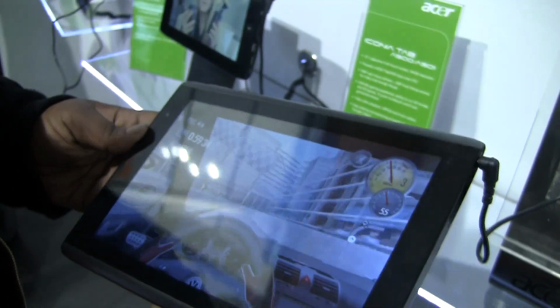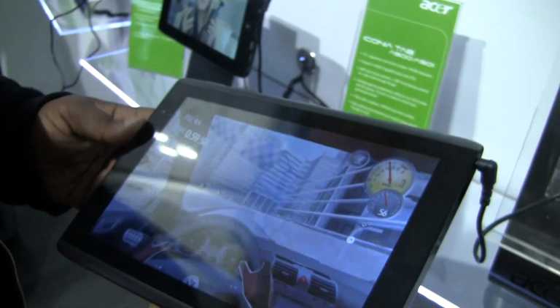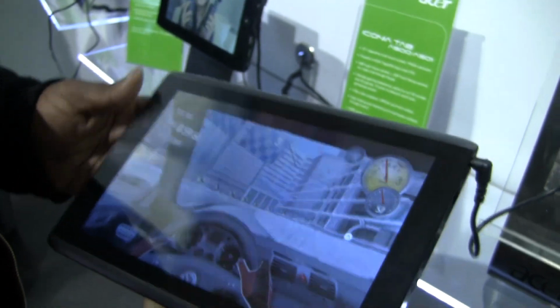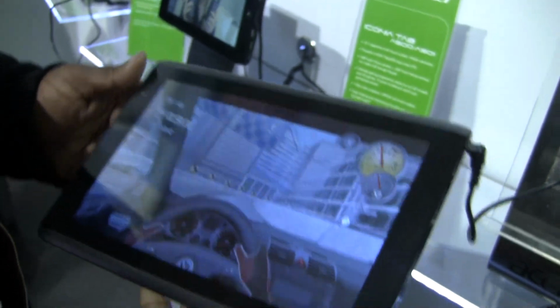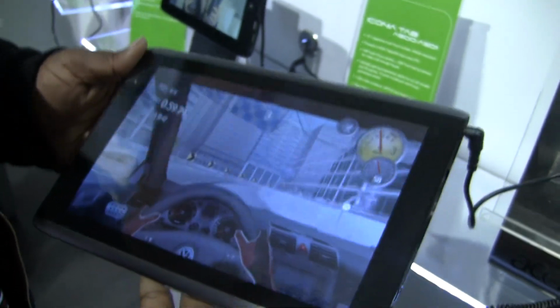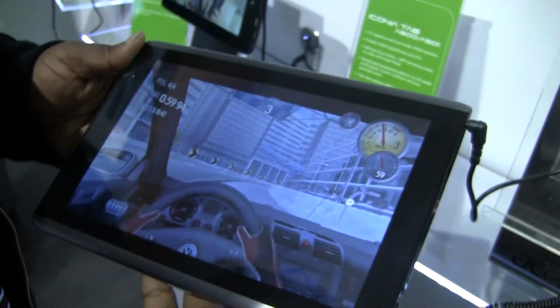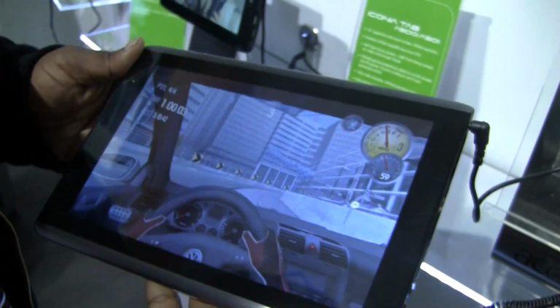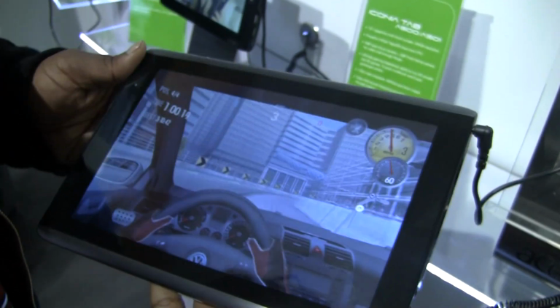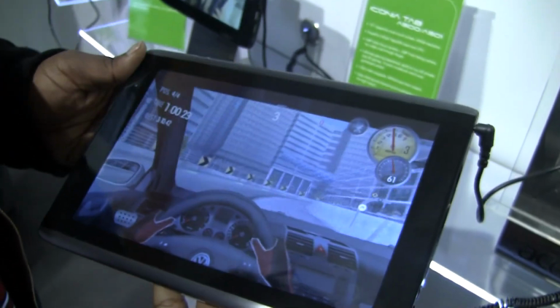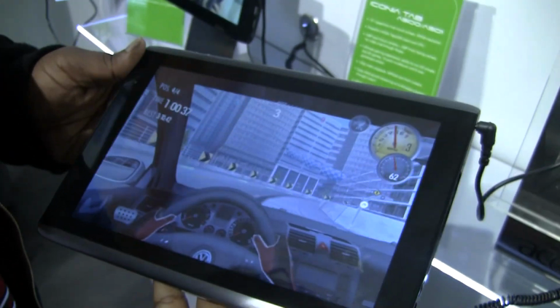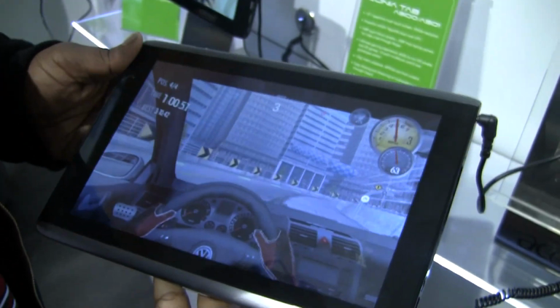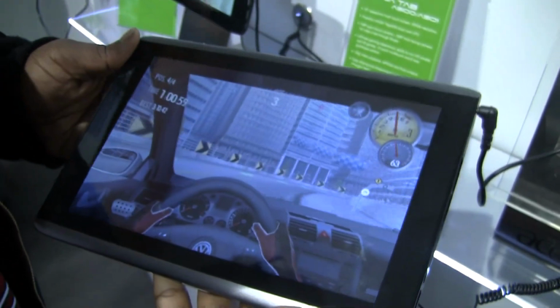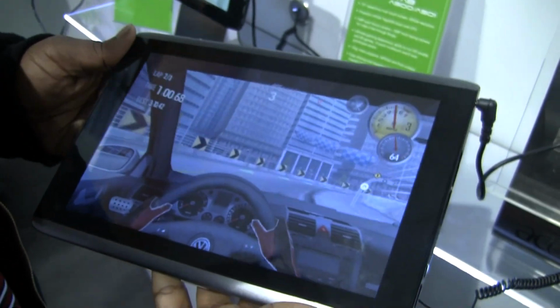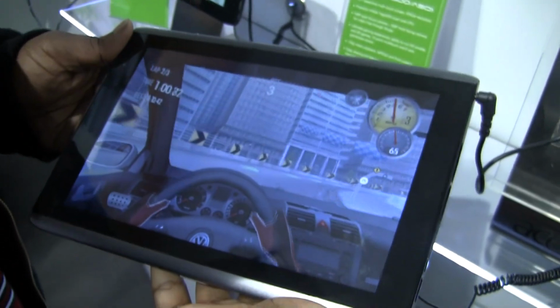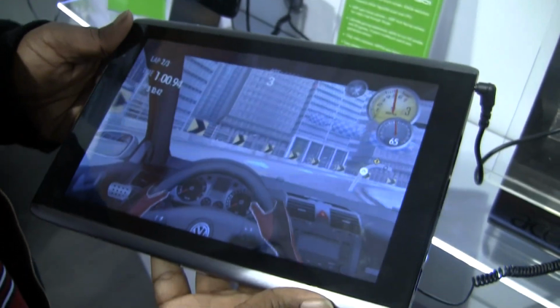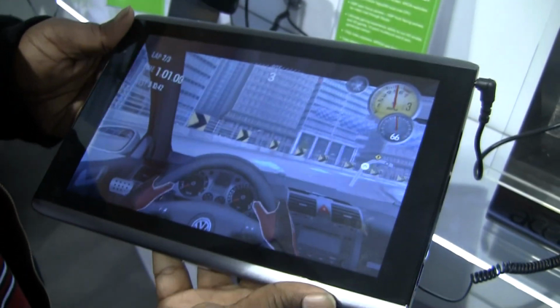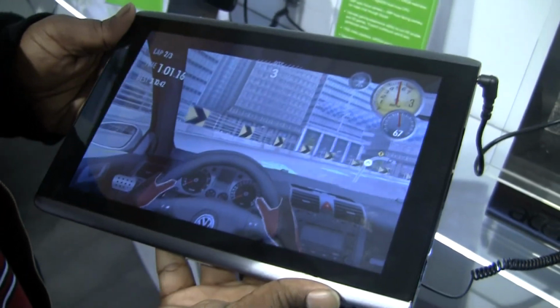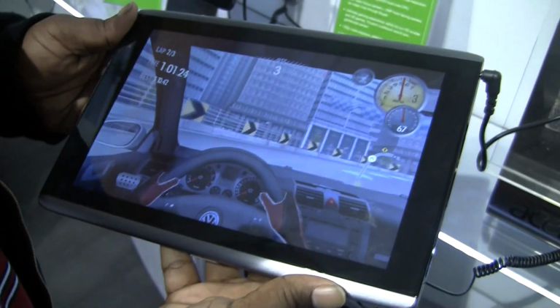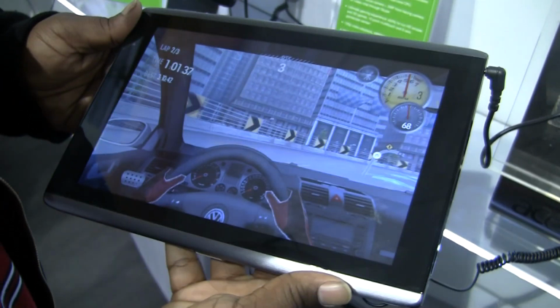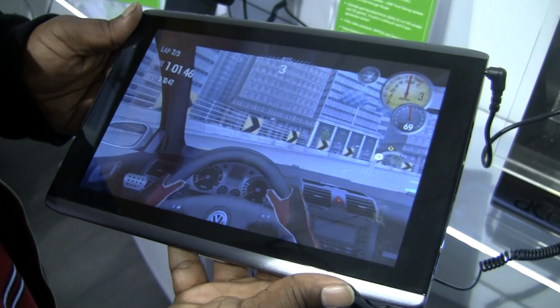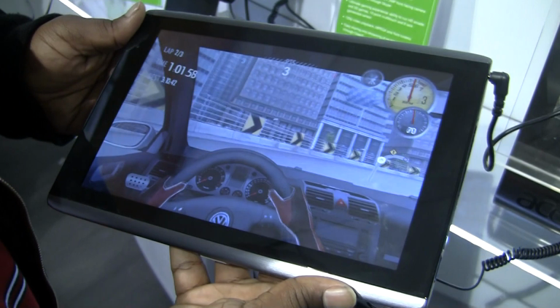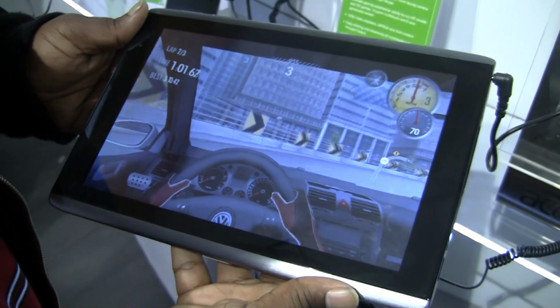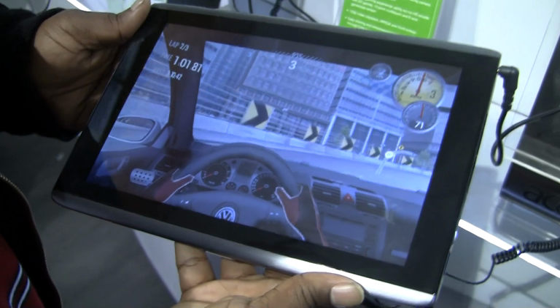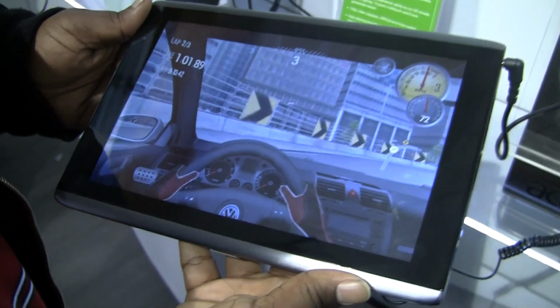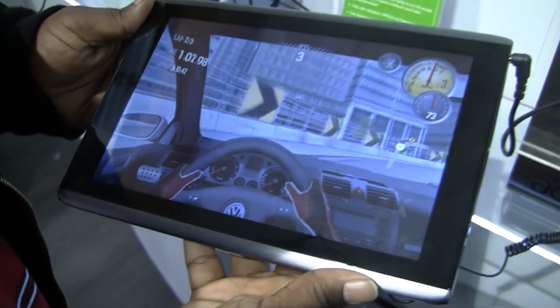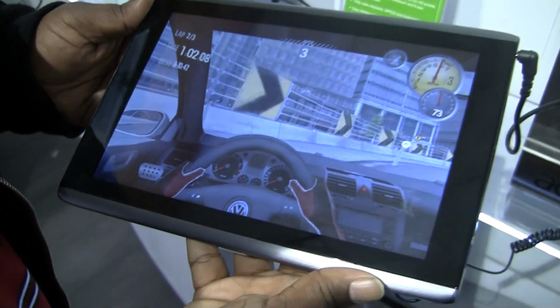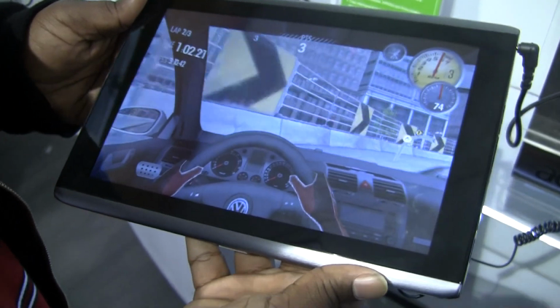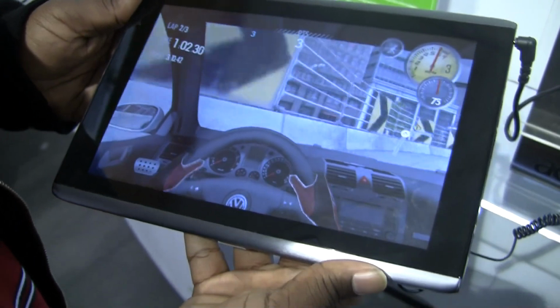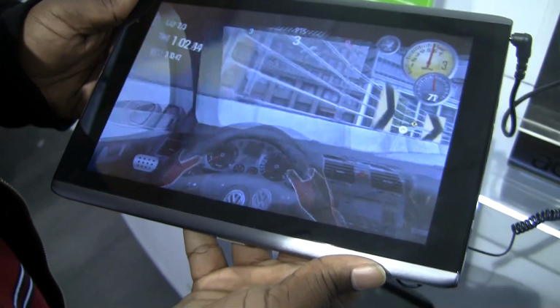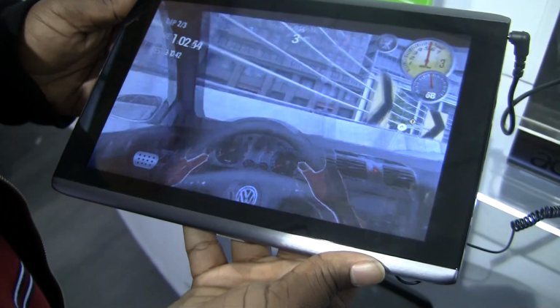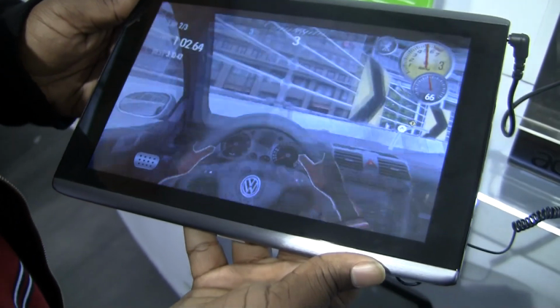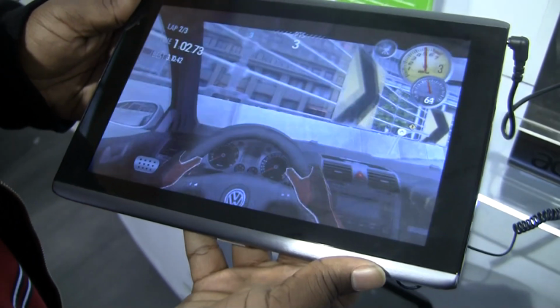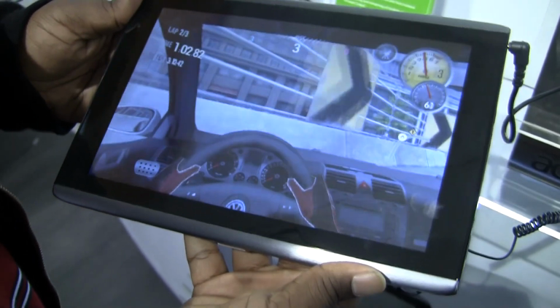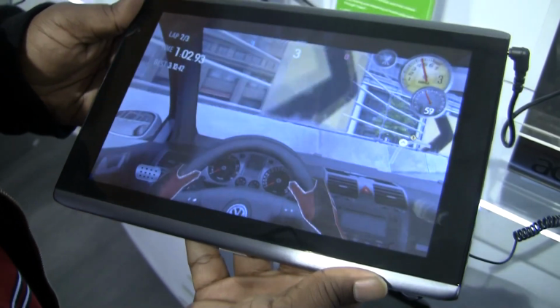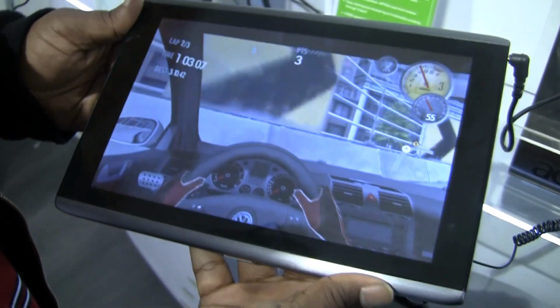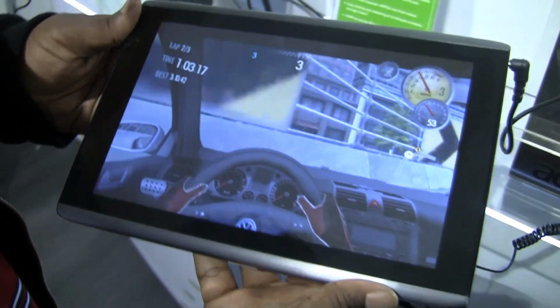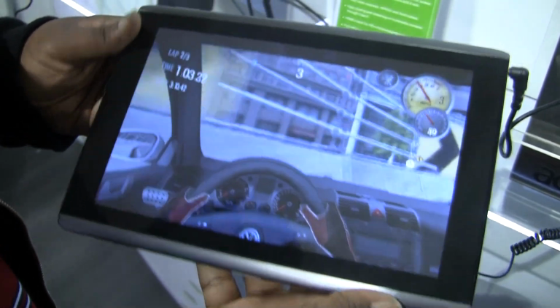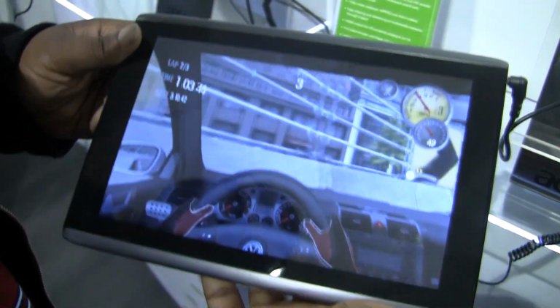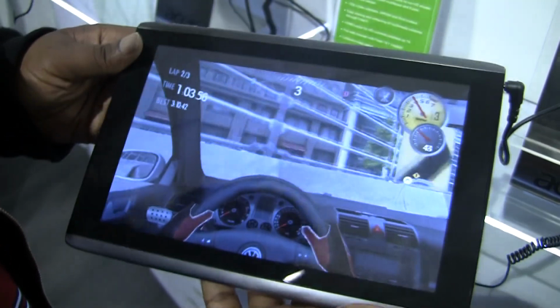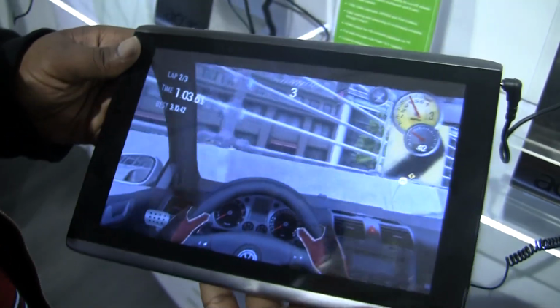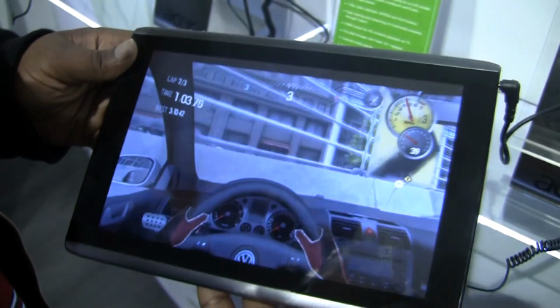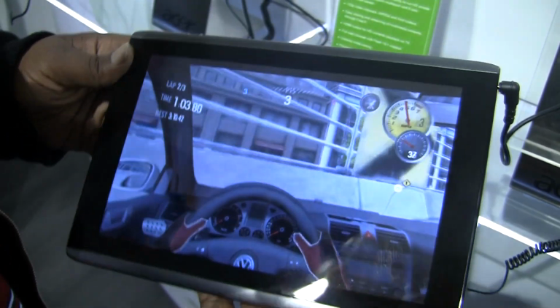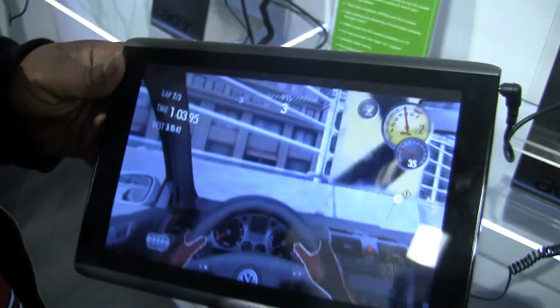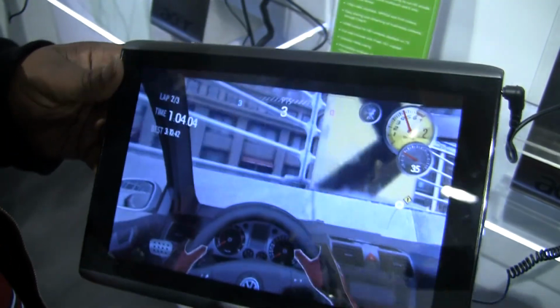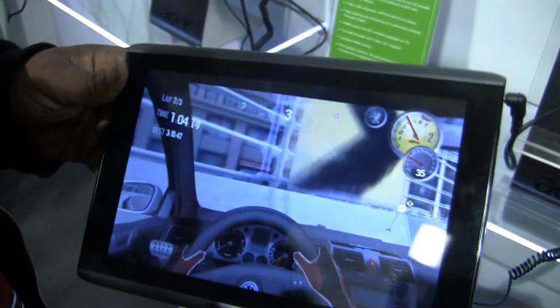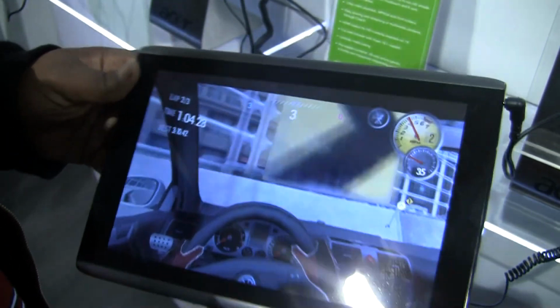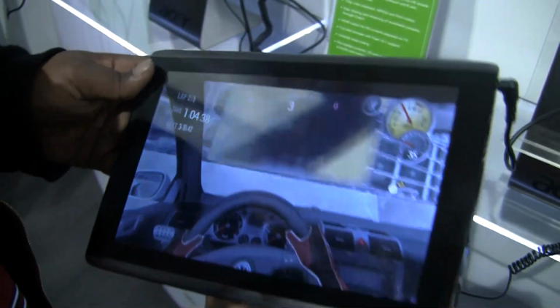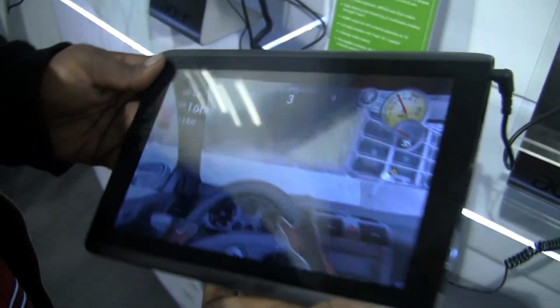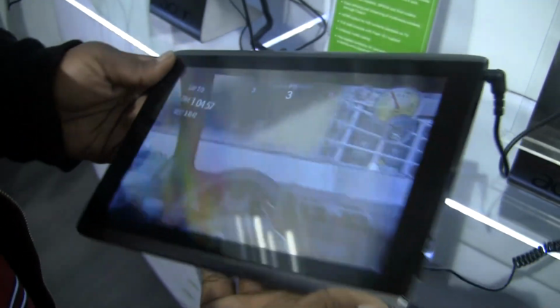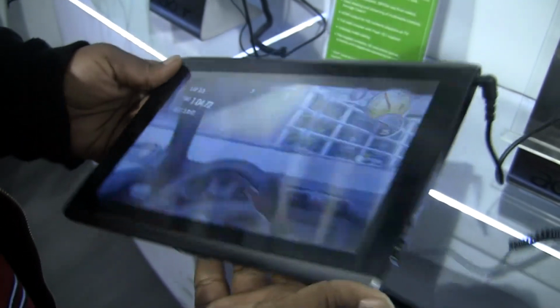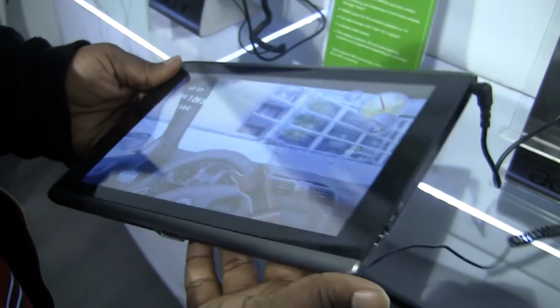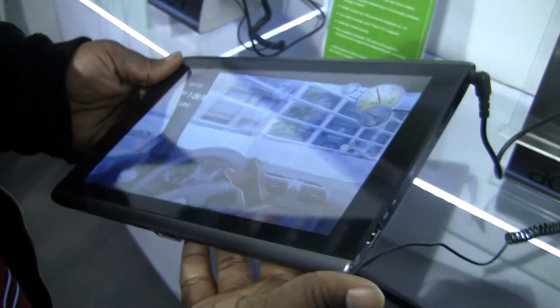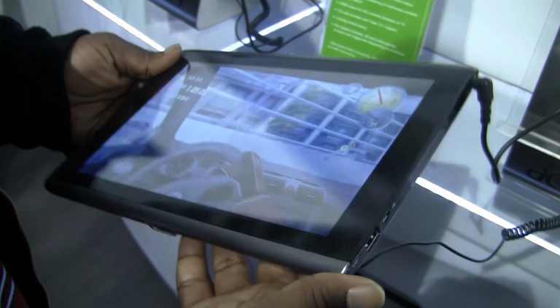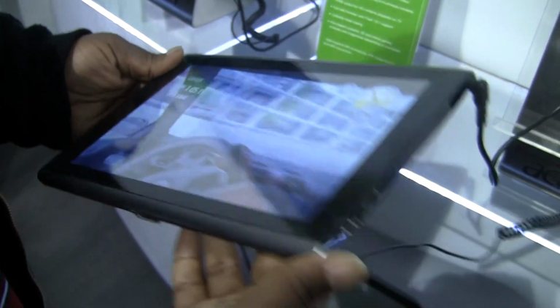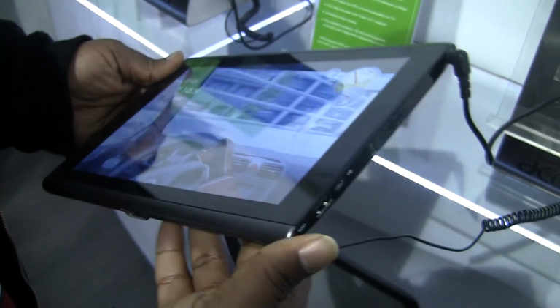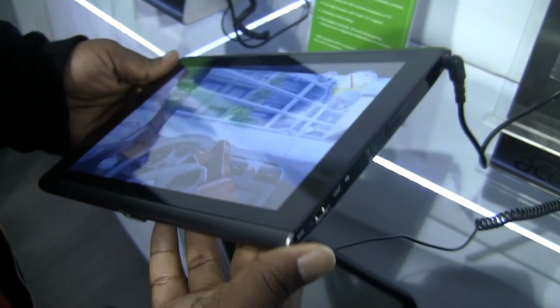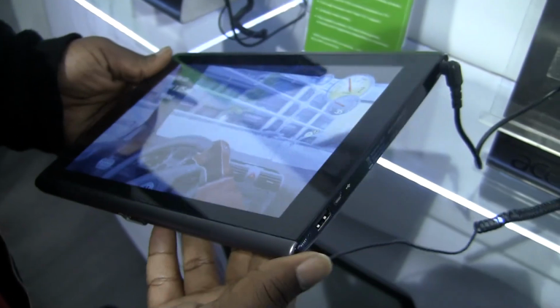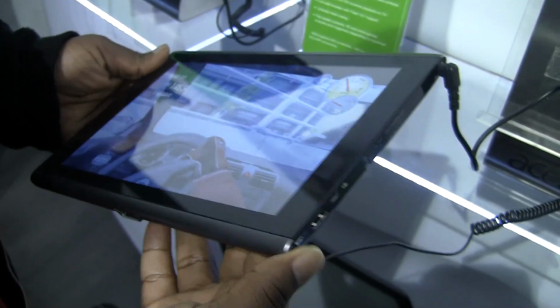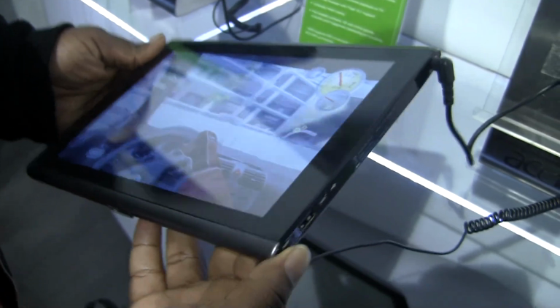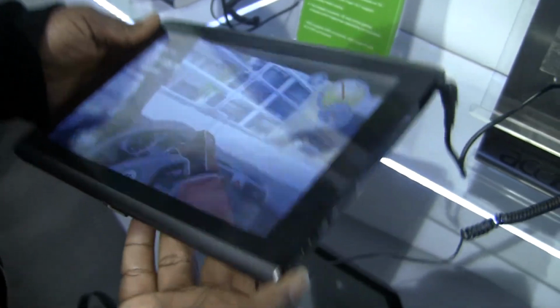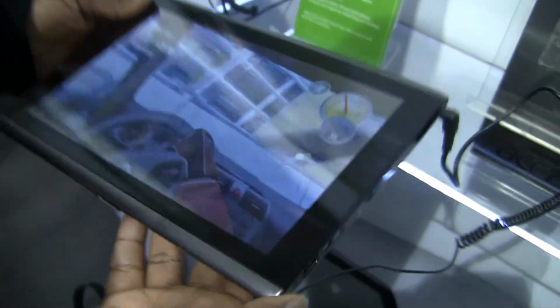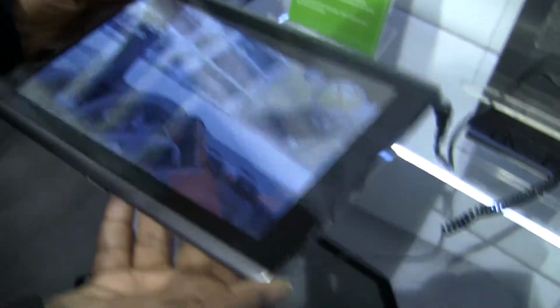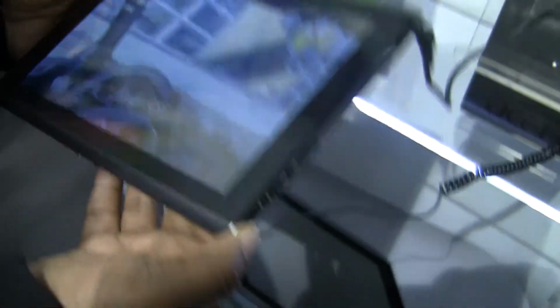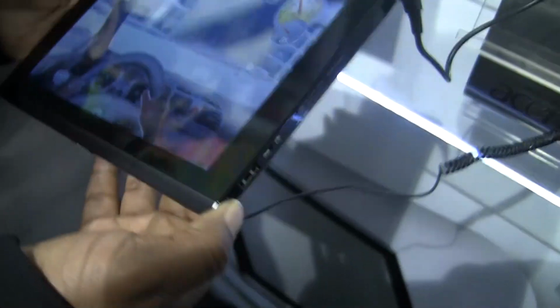This tablet was actually announced a couple of months ago, but this is the first time we've gotten a chance to play with it. We're just going to take you guys through the hardware real quick.